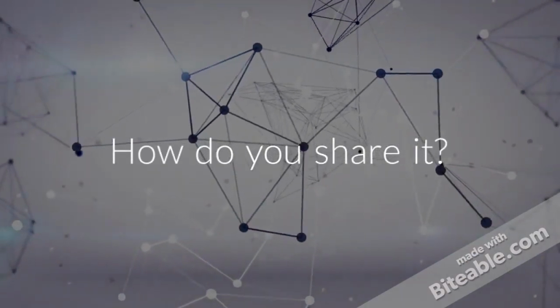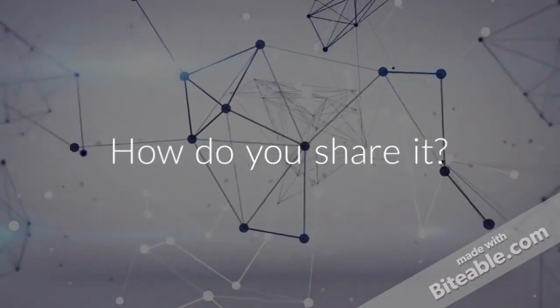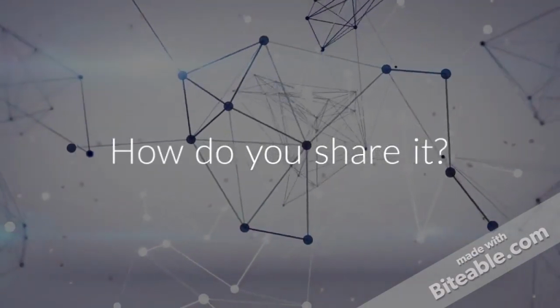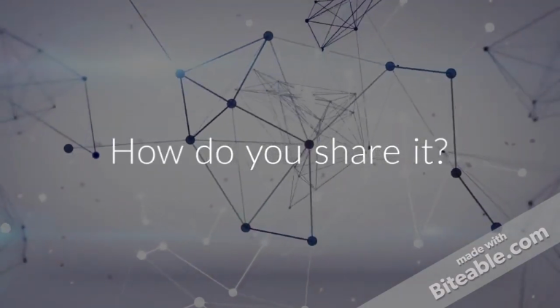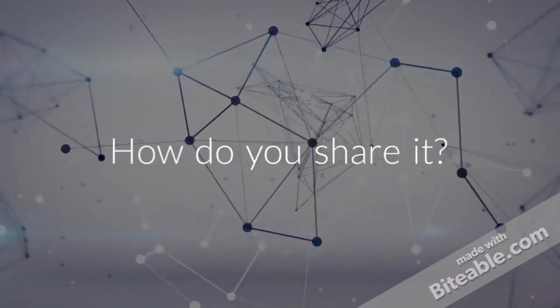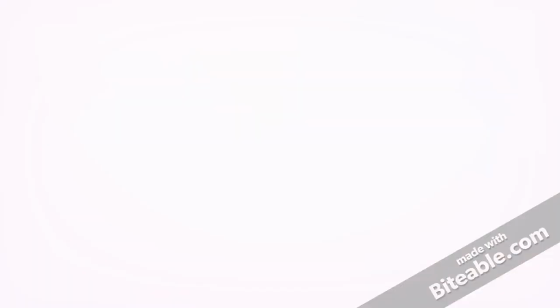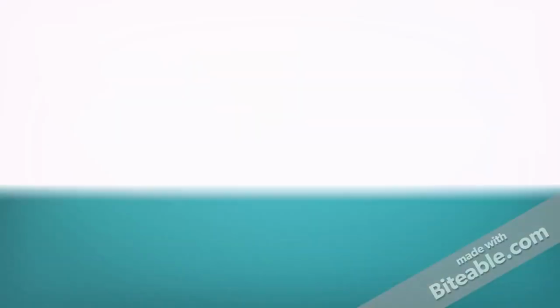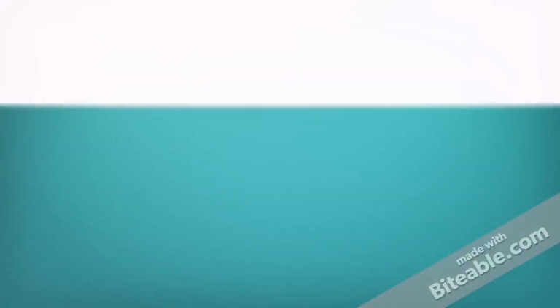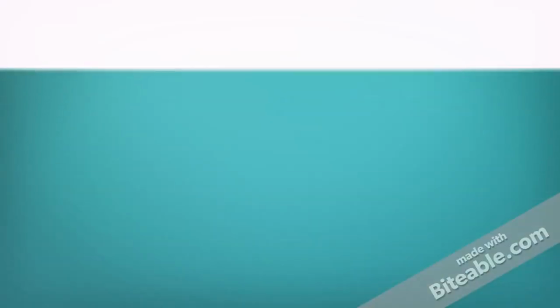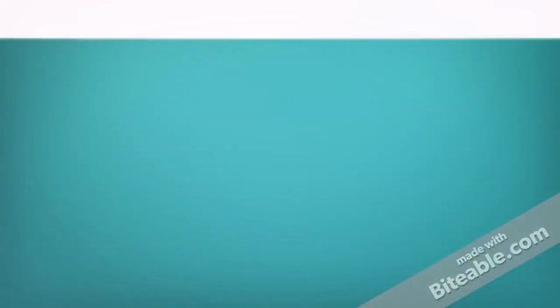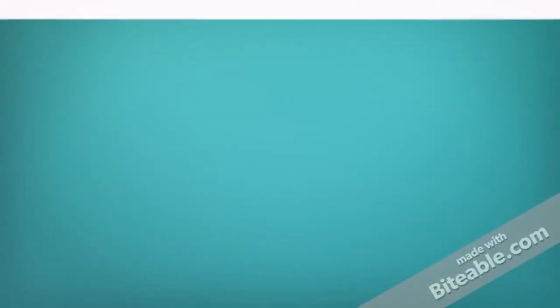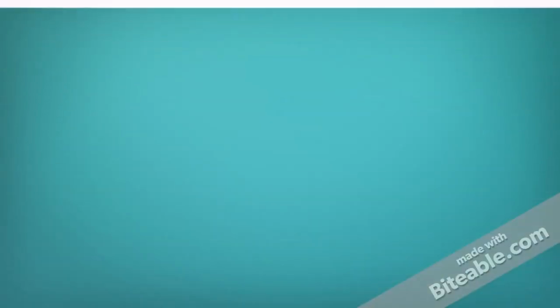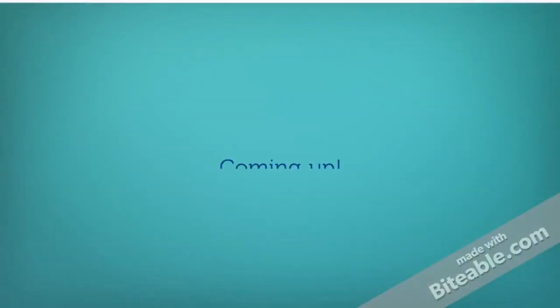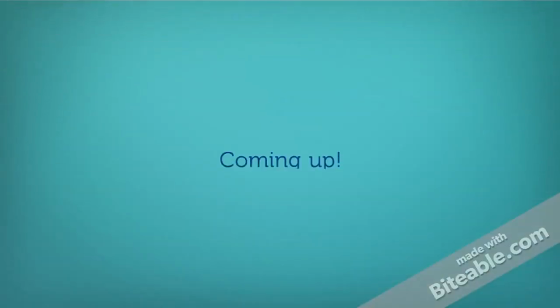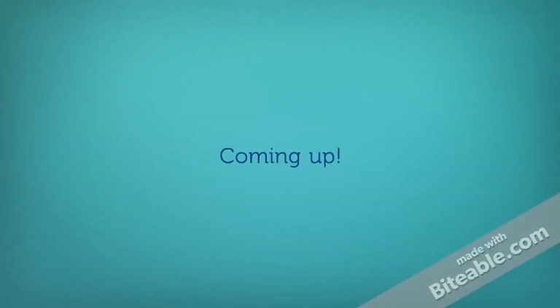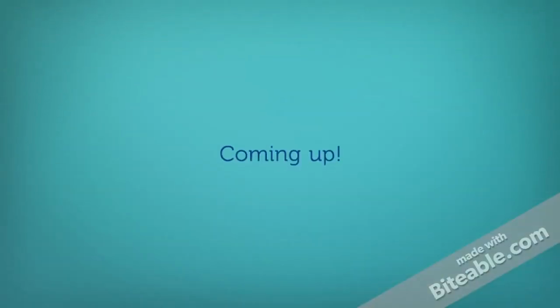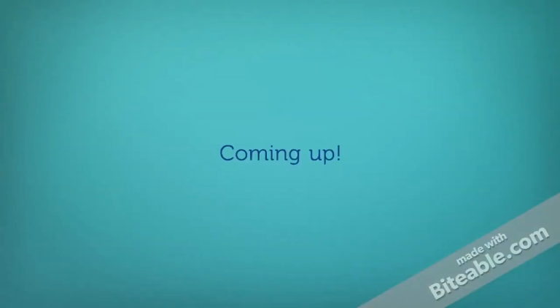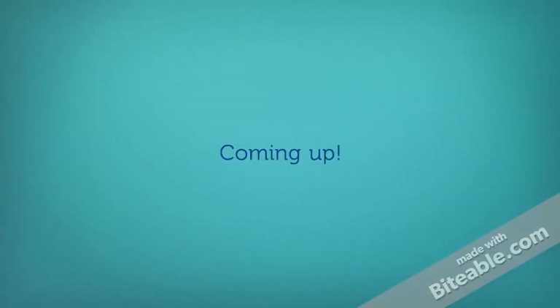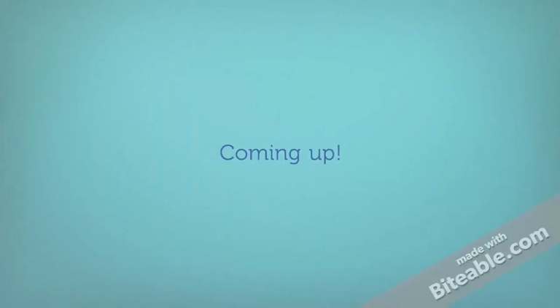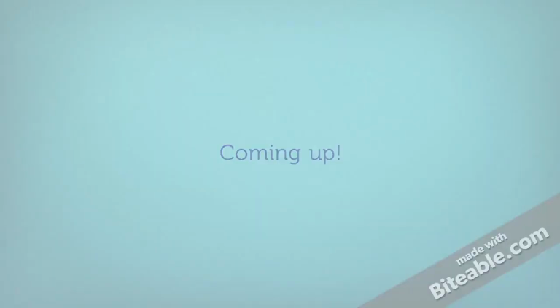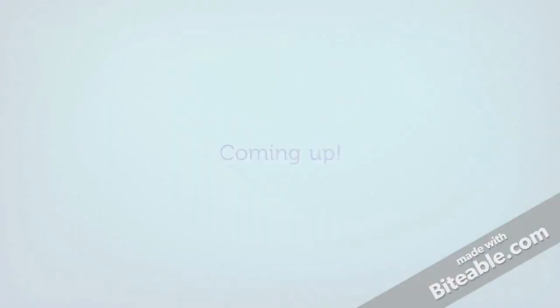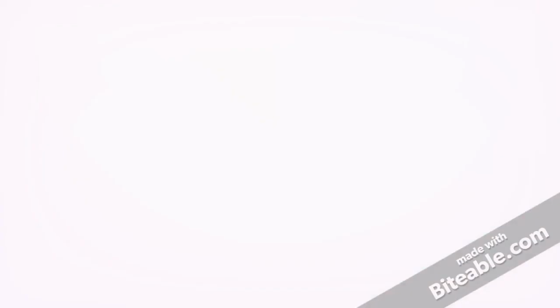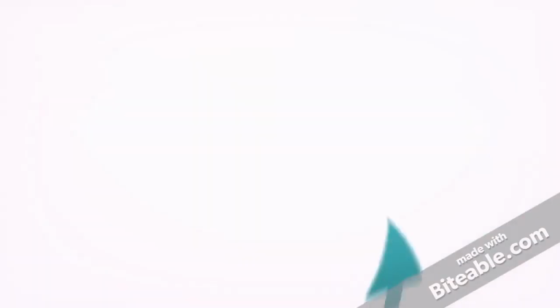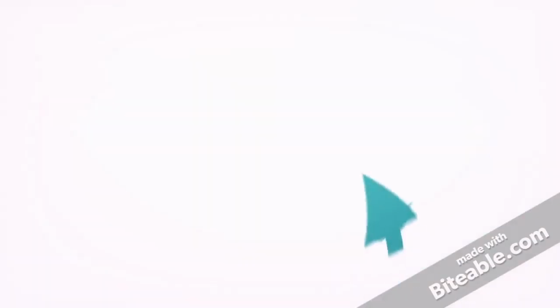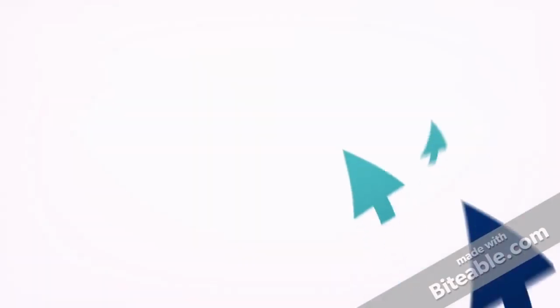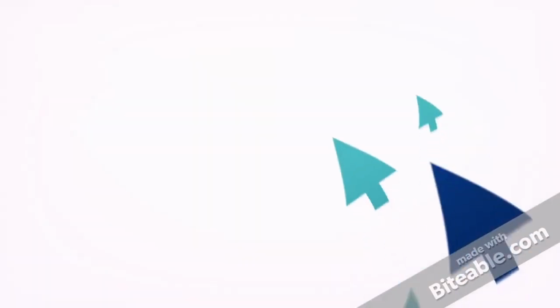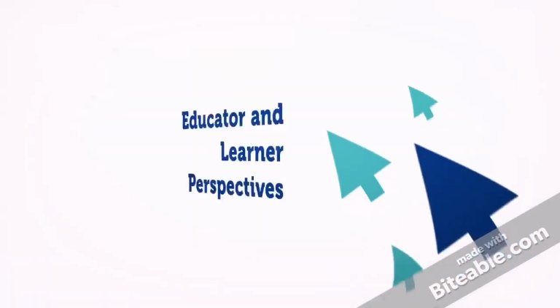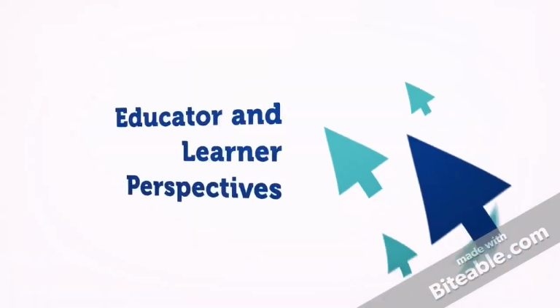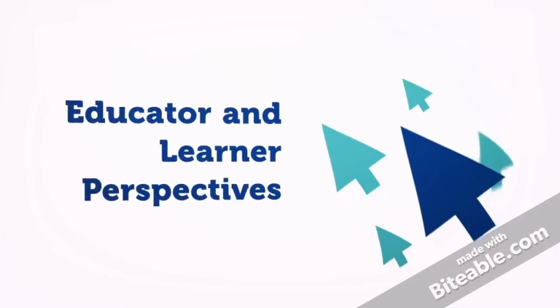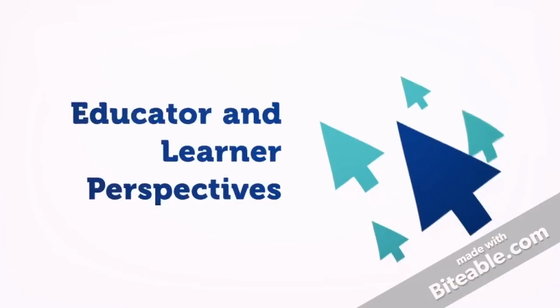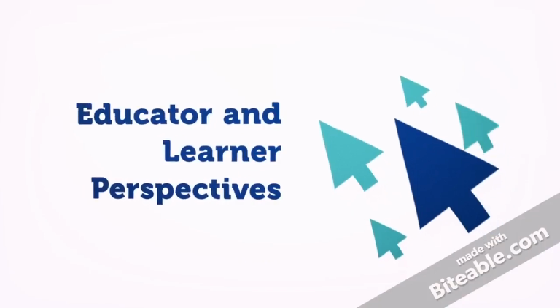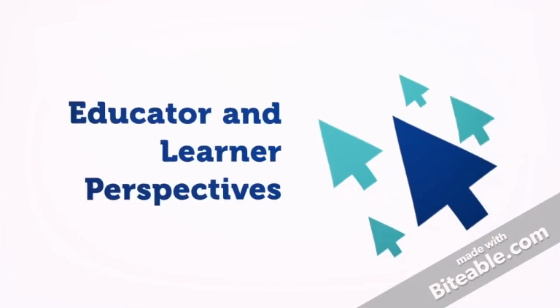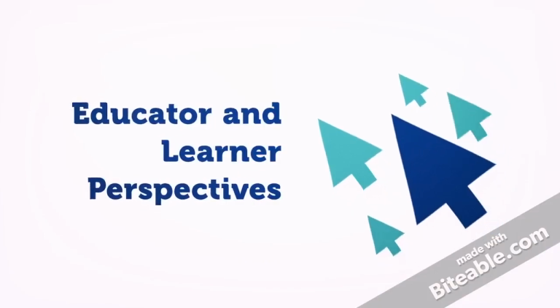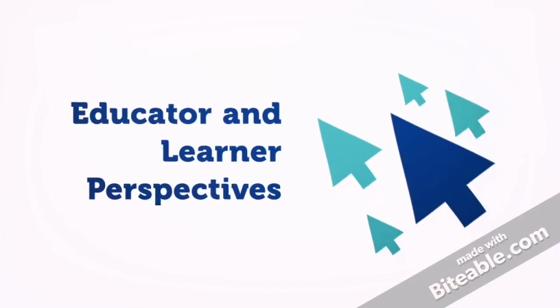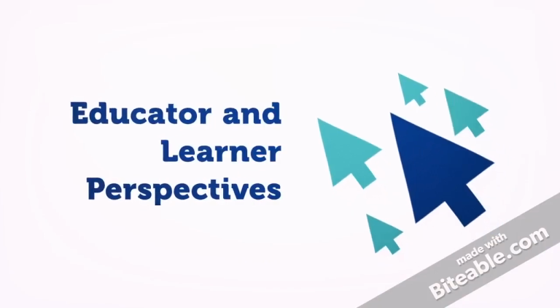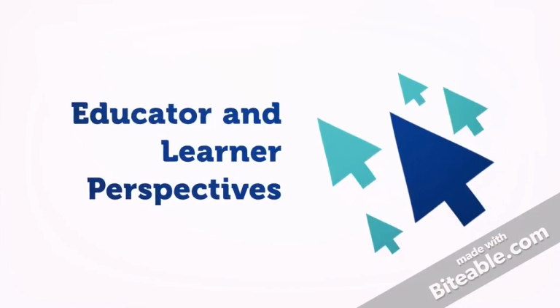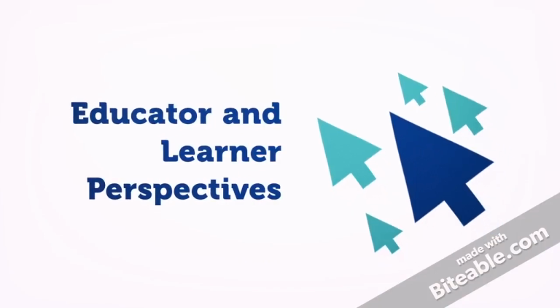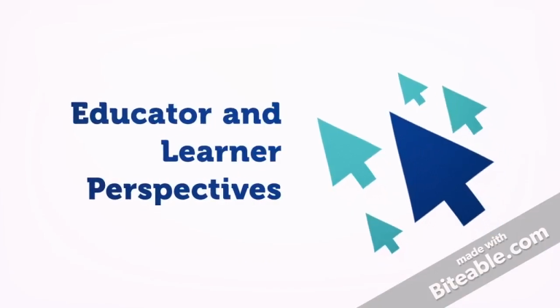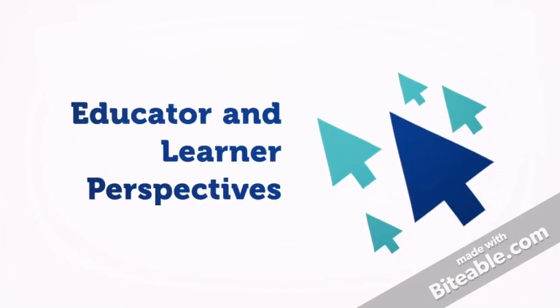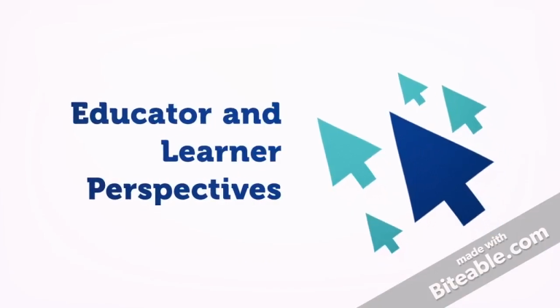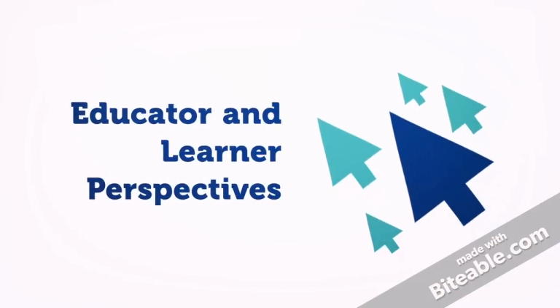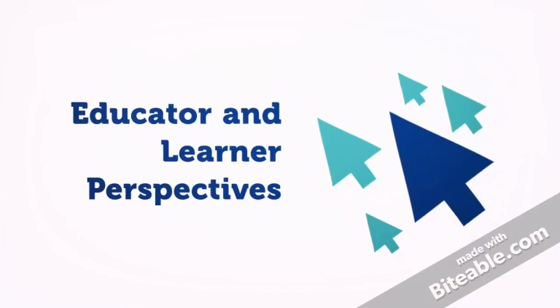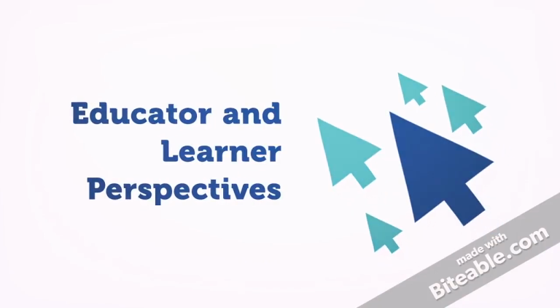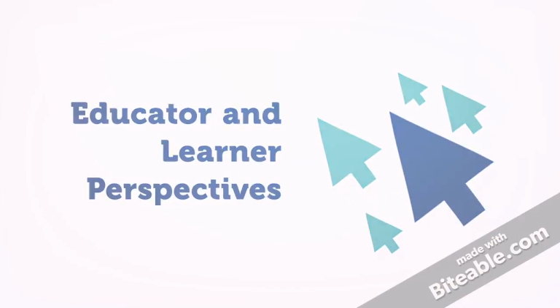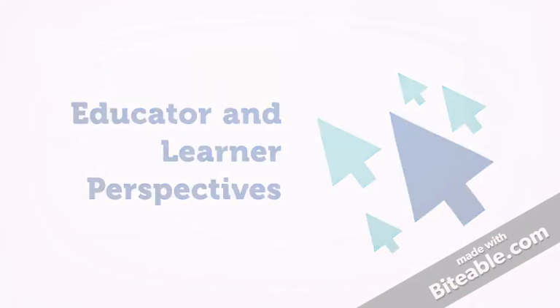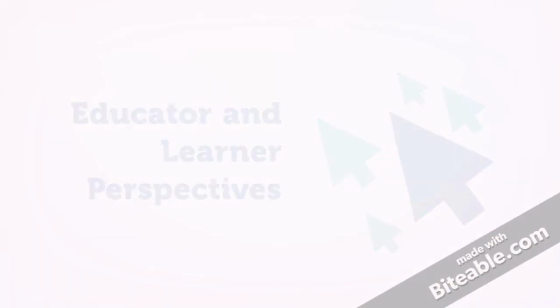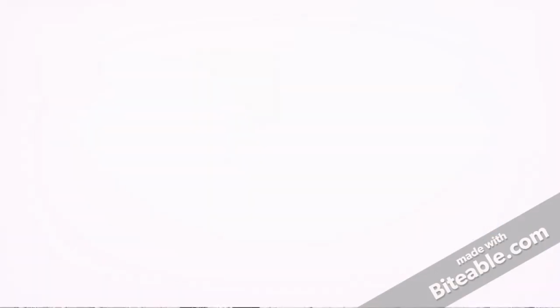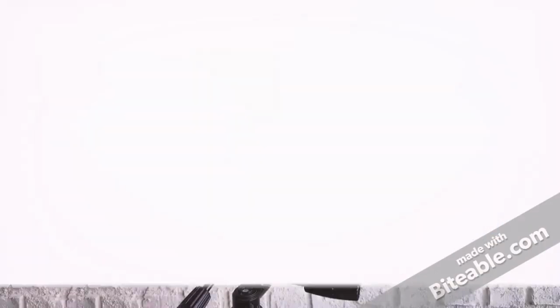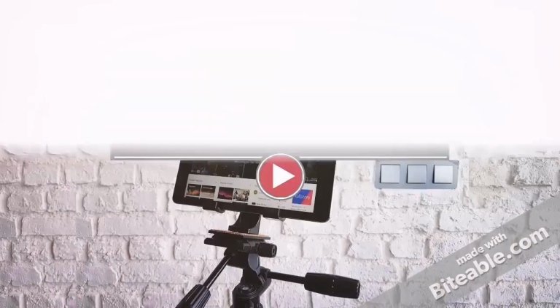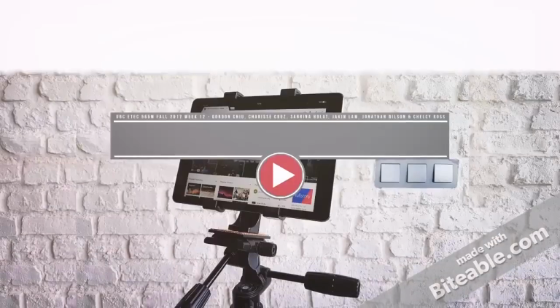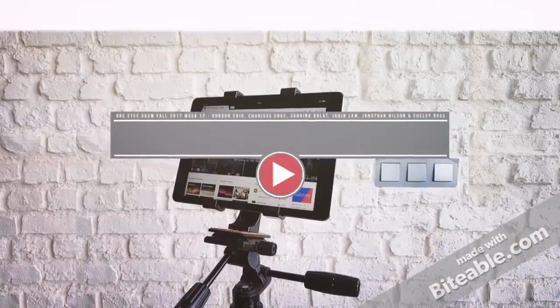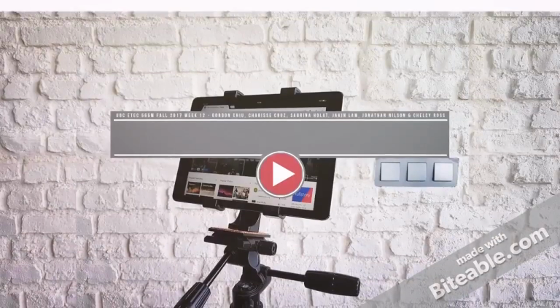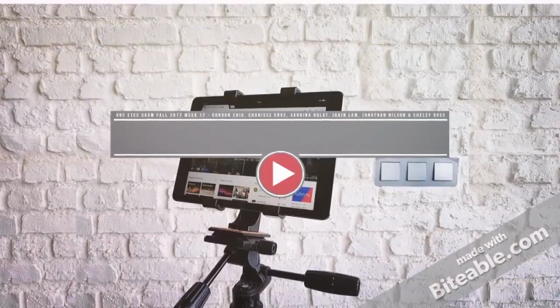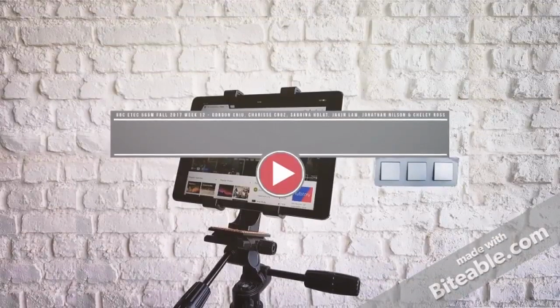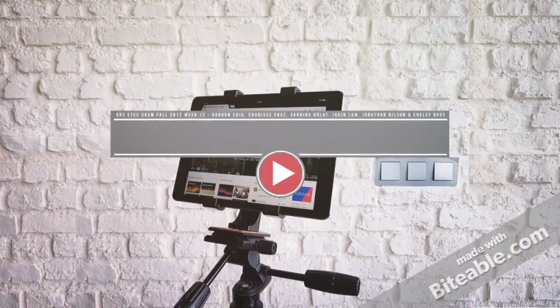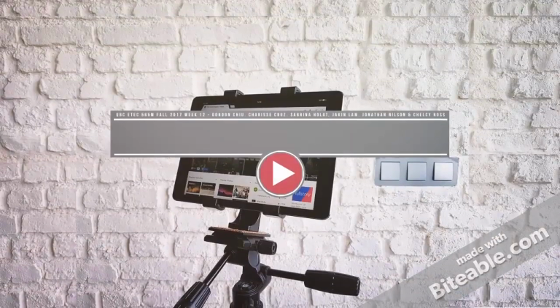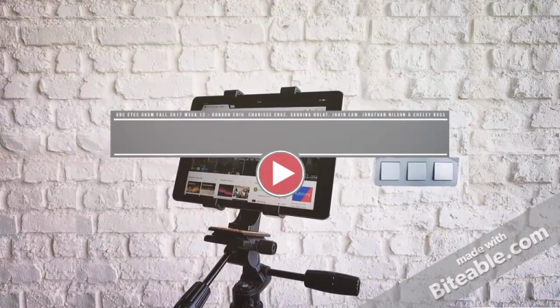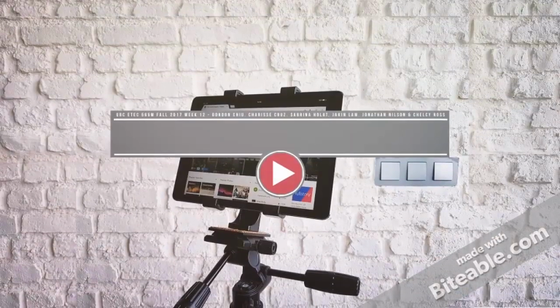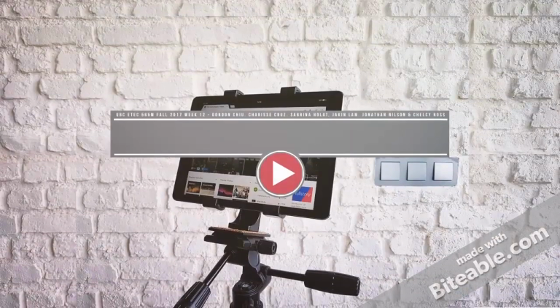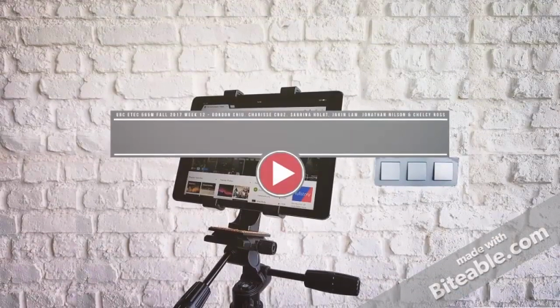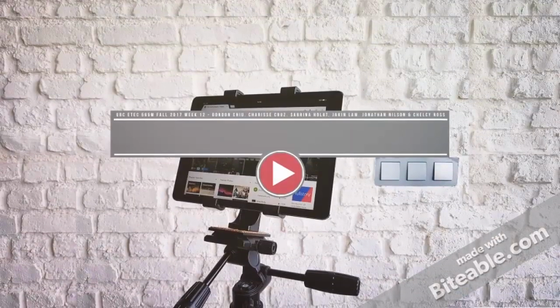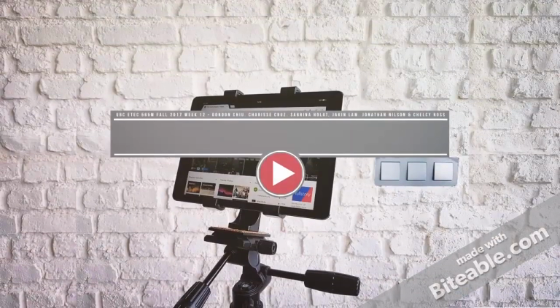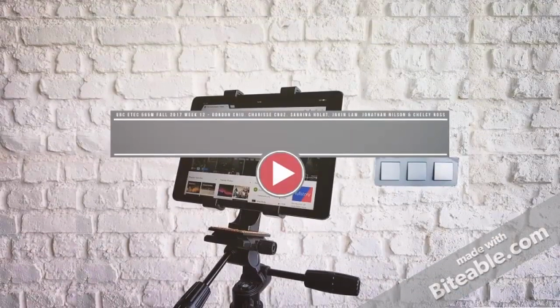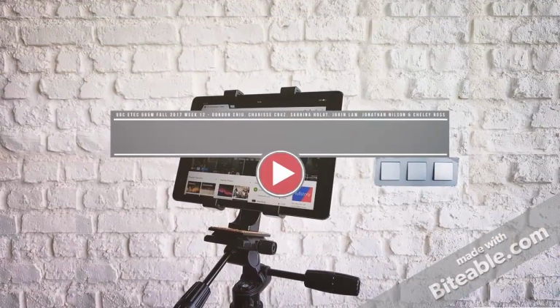In the next videos, Sabrina and Chelsea will dig deeper into video primarily from the educator and learner perspectives. Click here to get started.